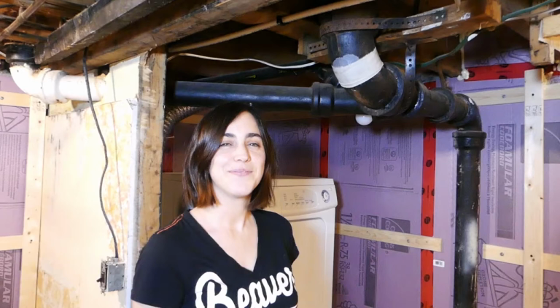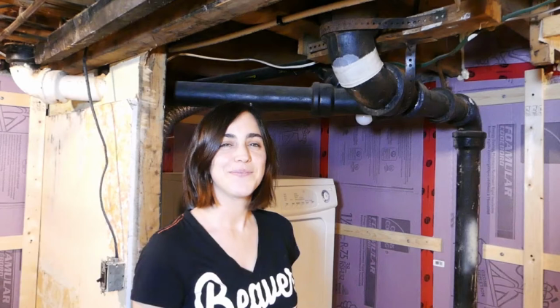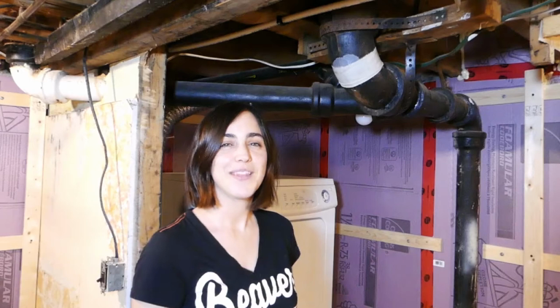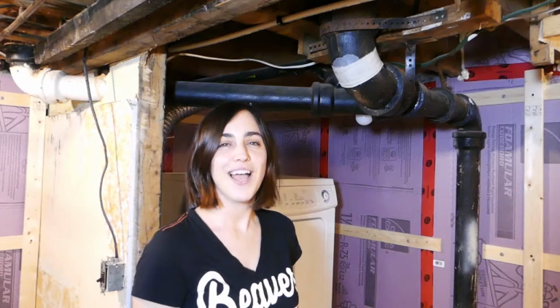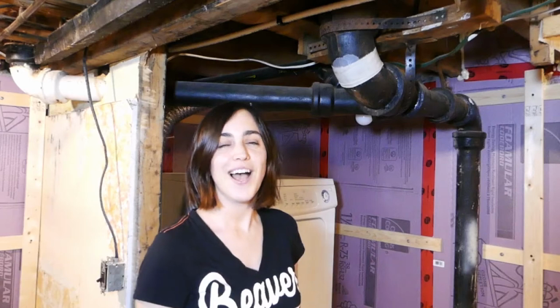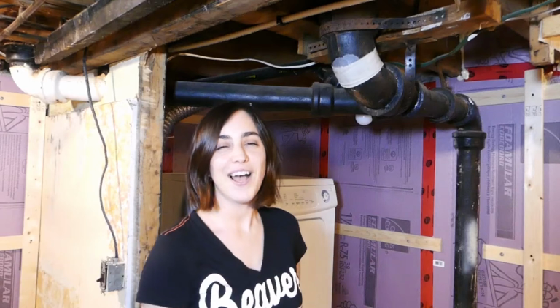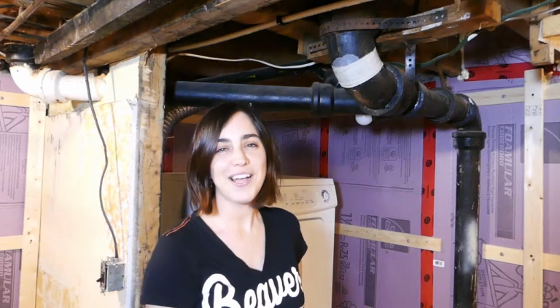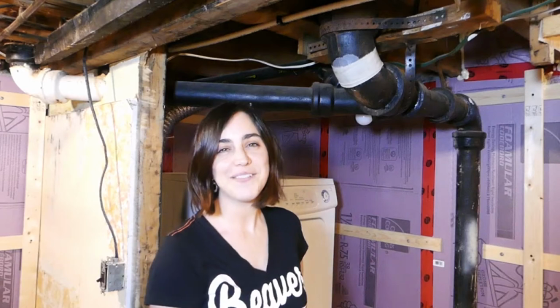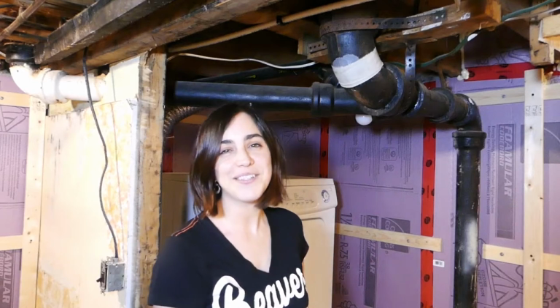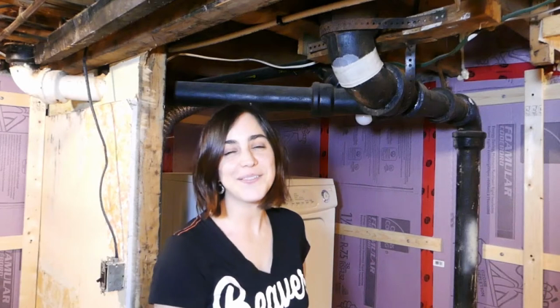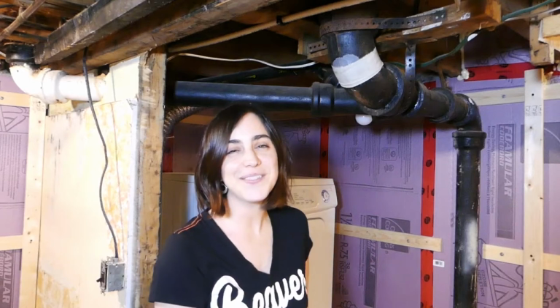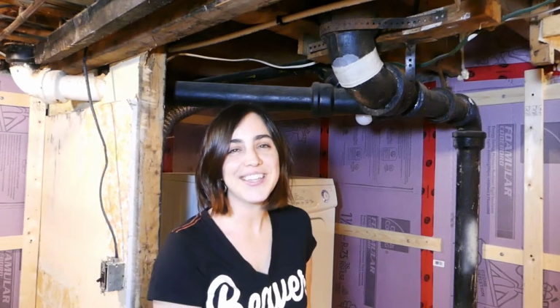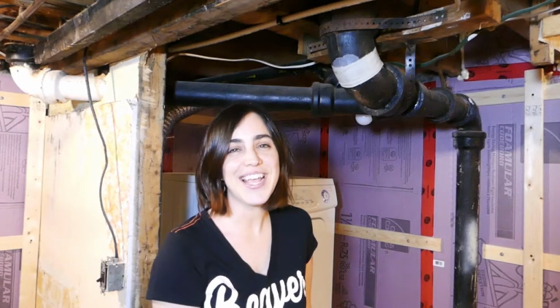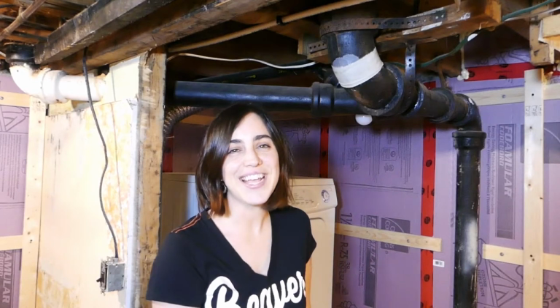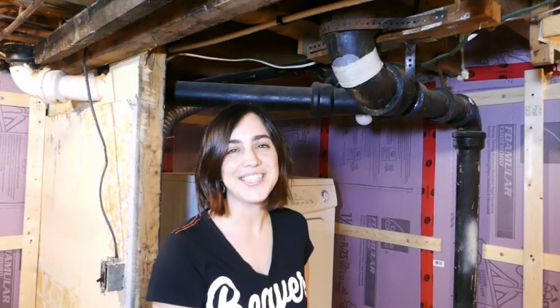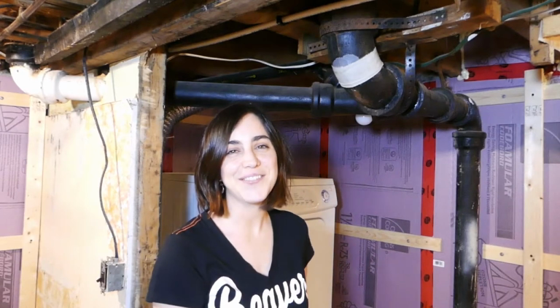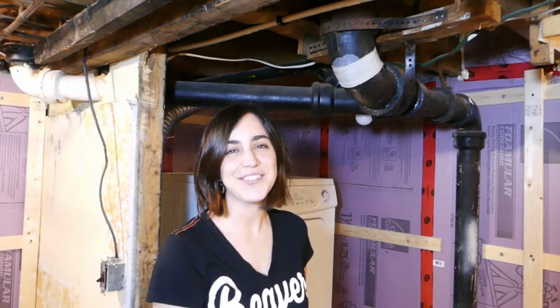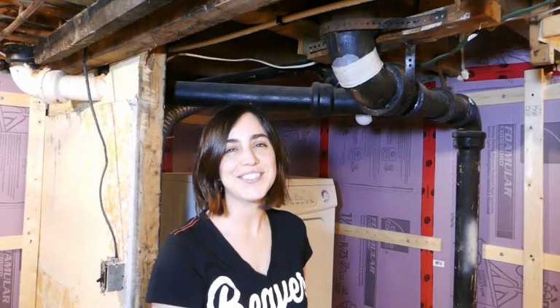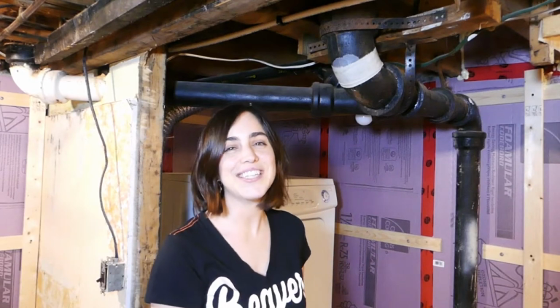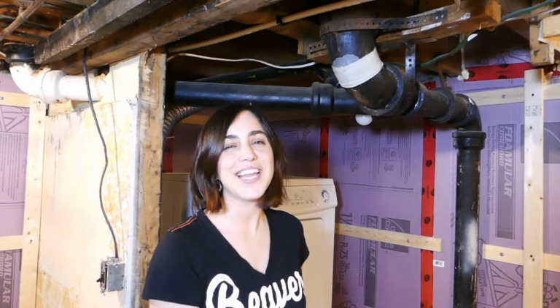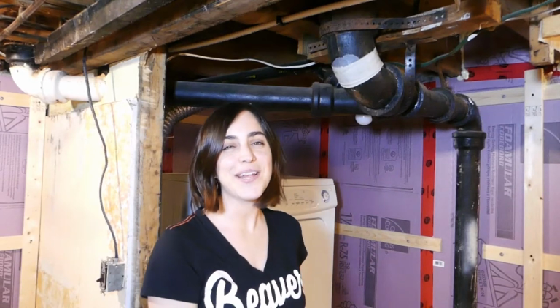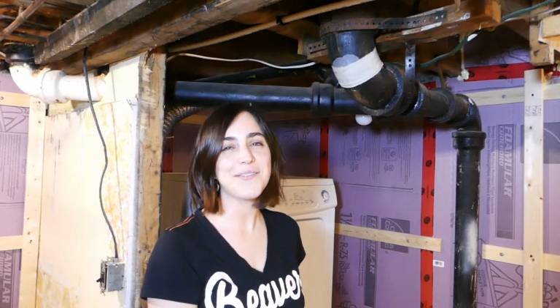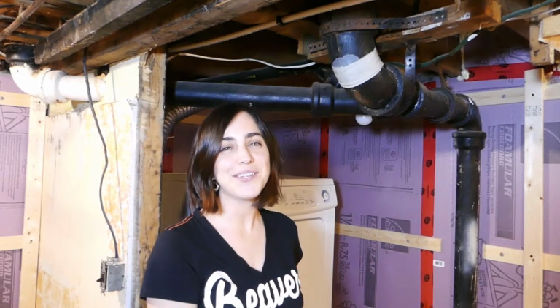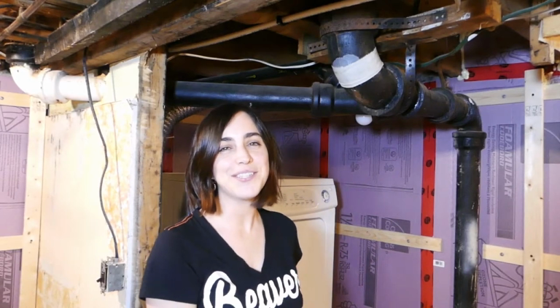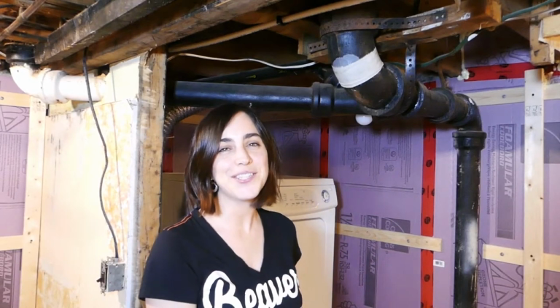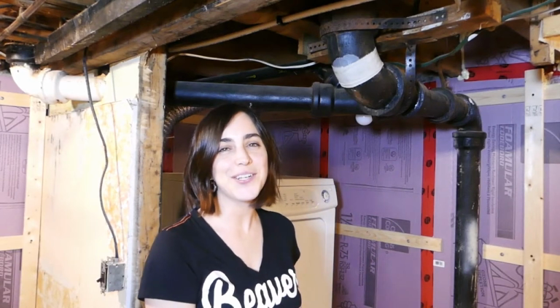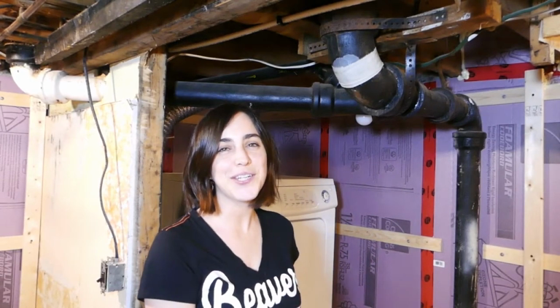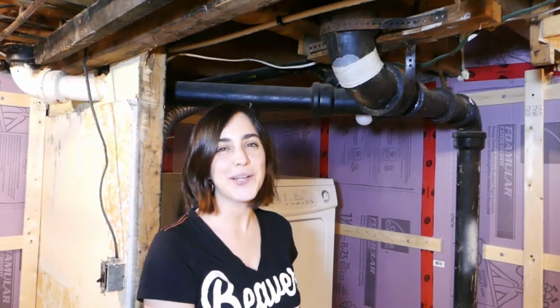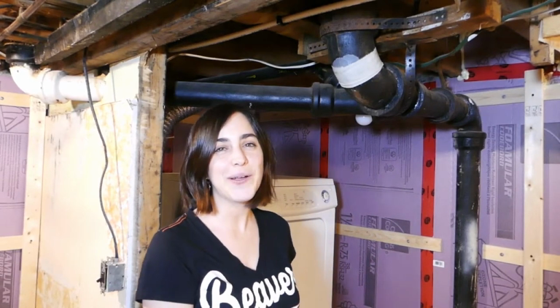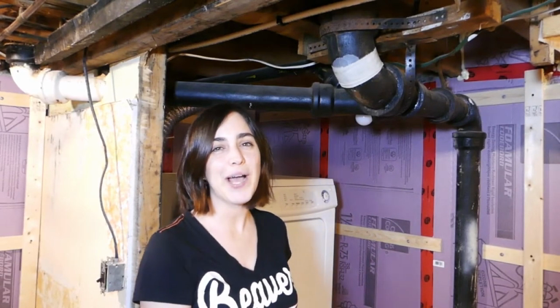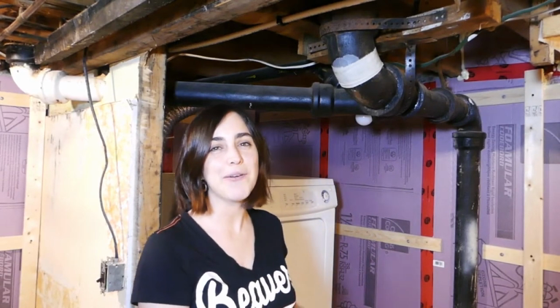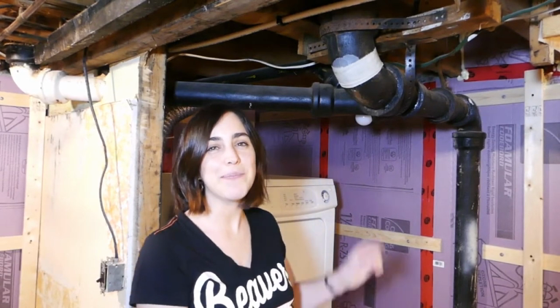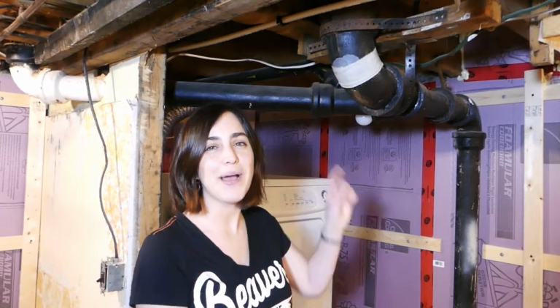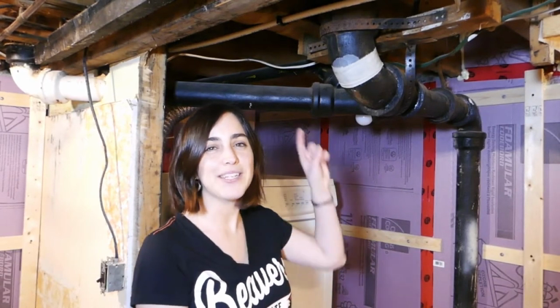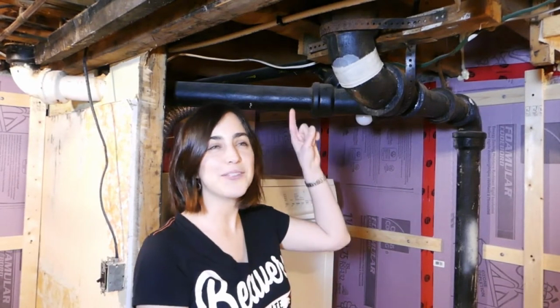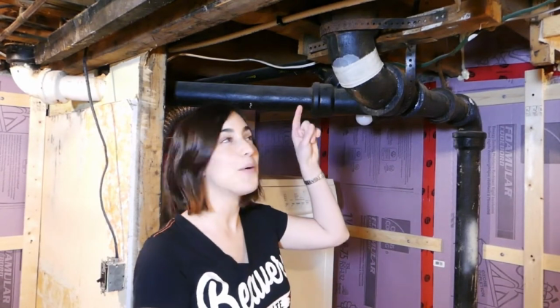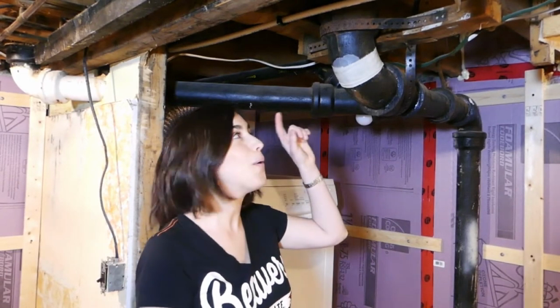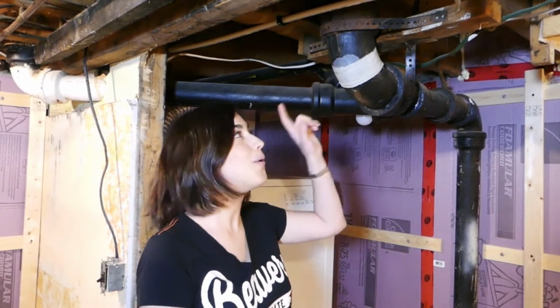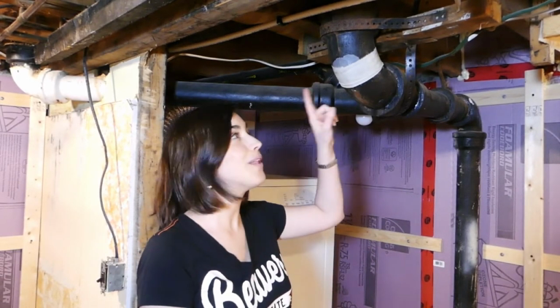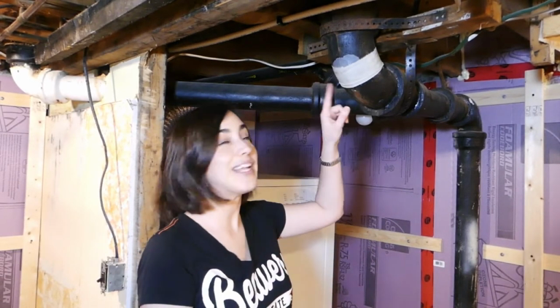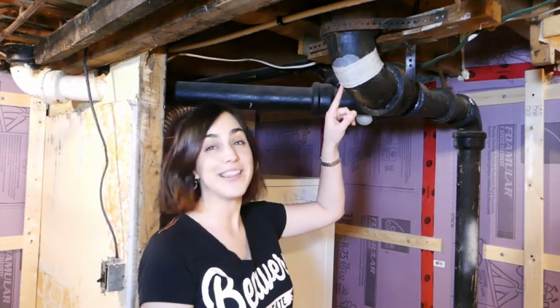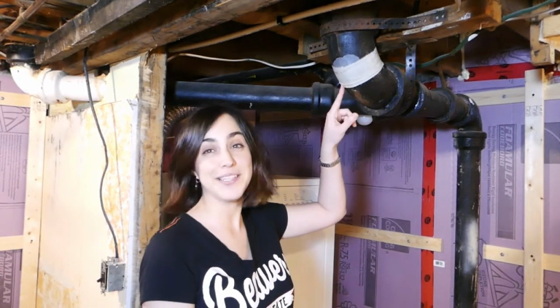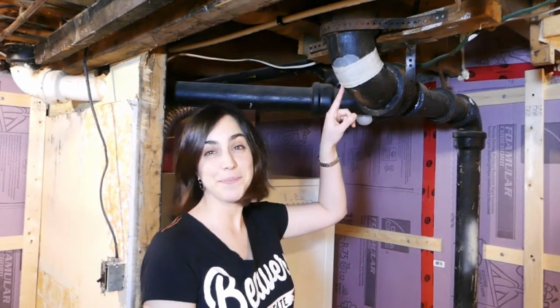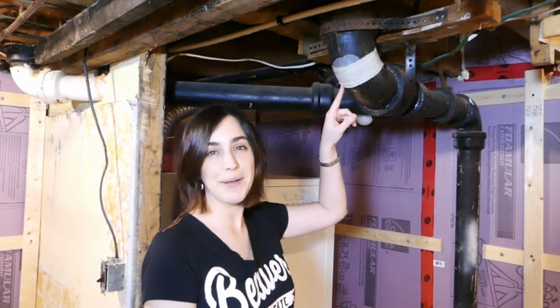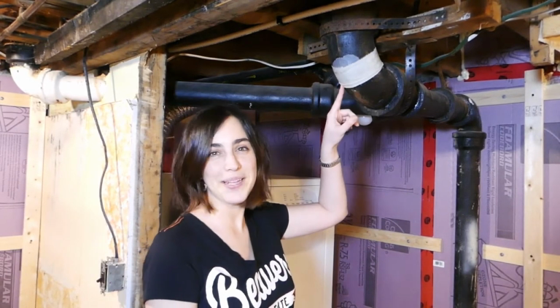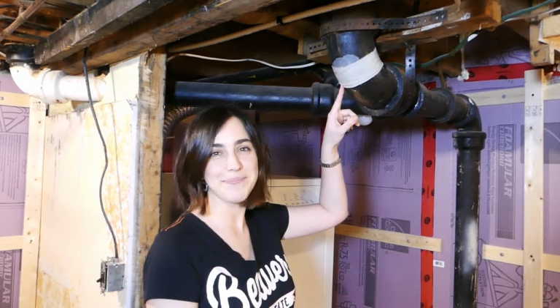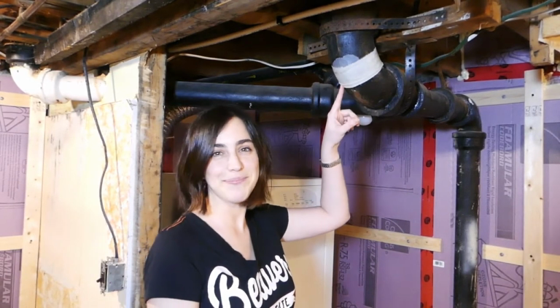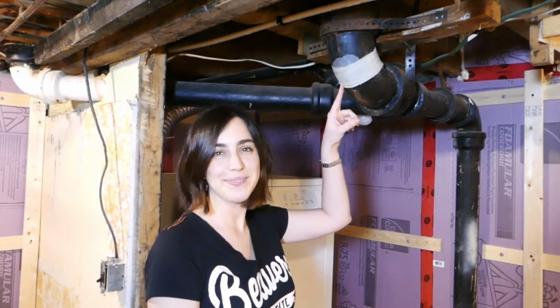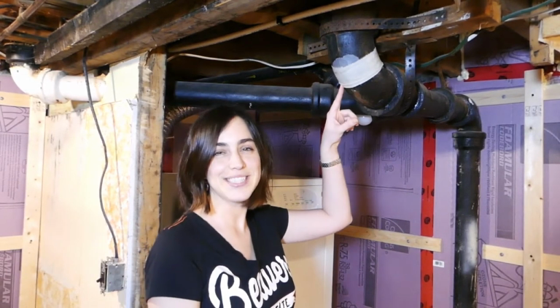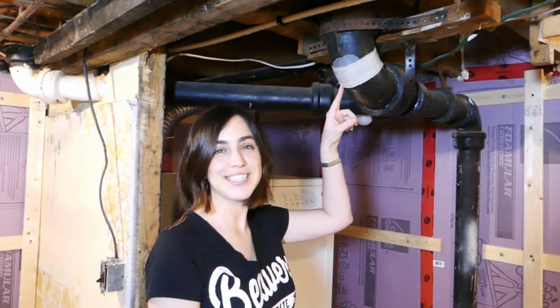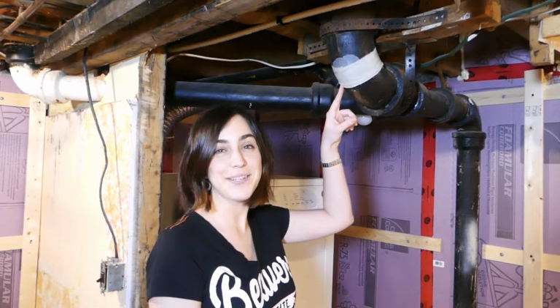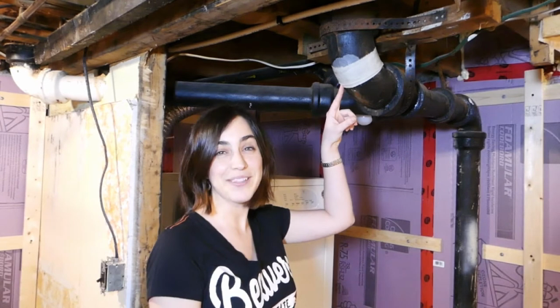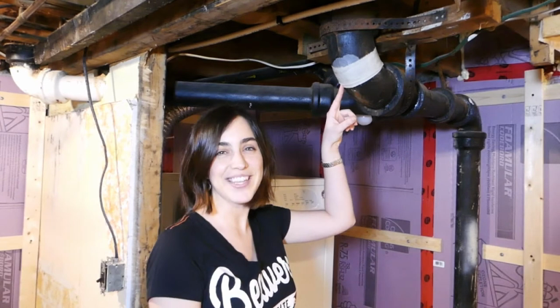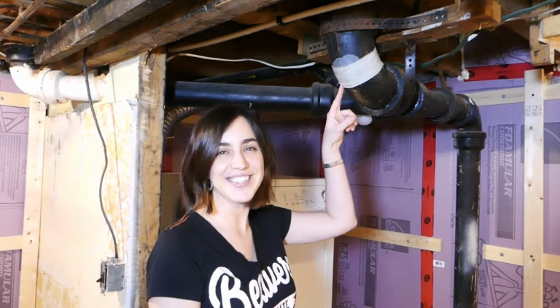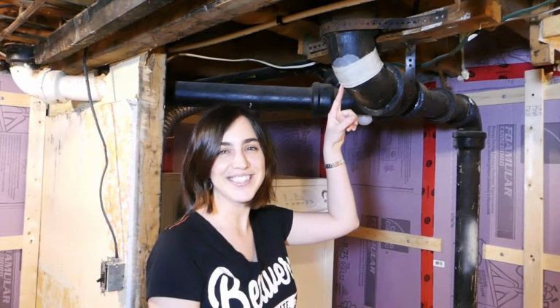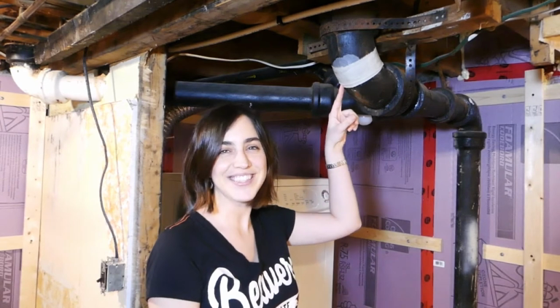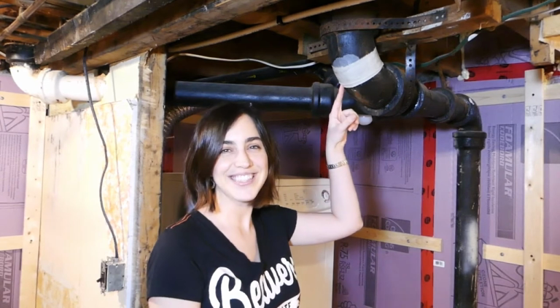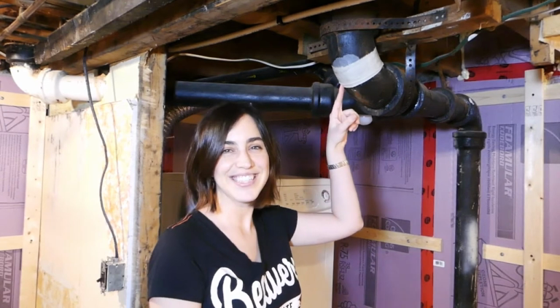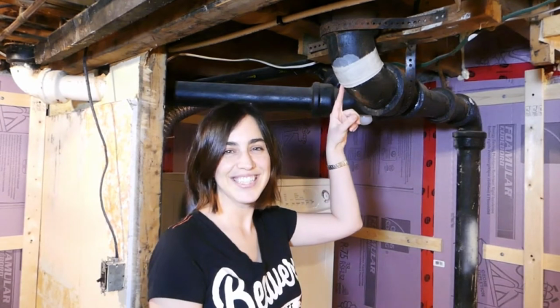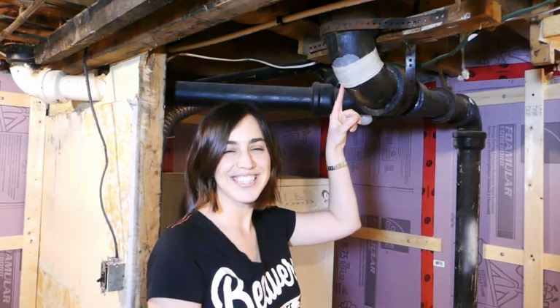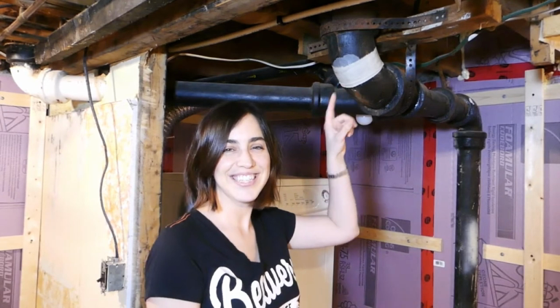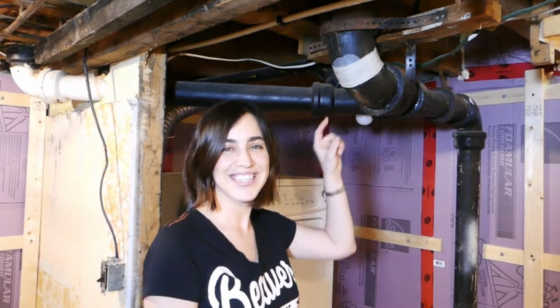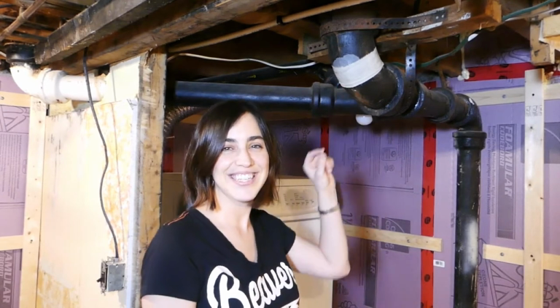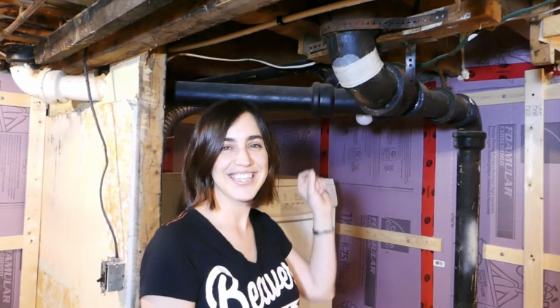Hi, welcome to the Handyverse. Today we're going to show you how we patched a hole in this pipe. Stick with us. Poopy pipe.